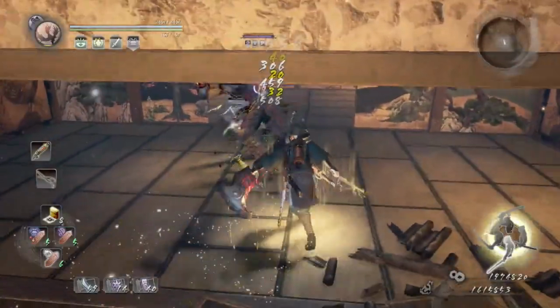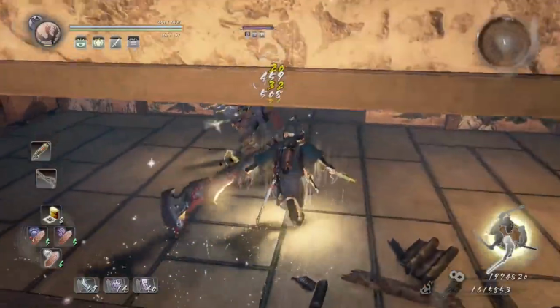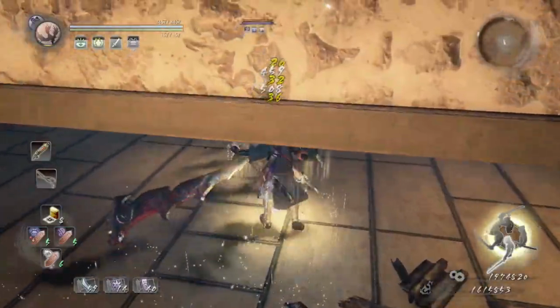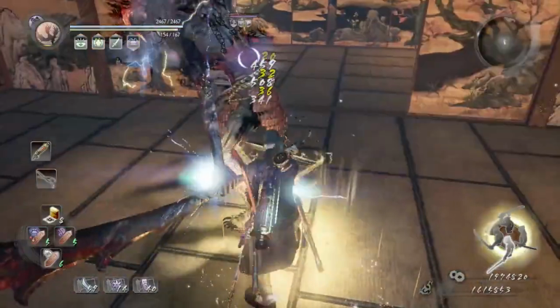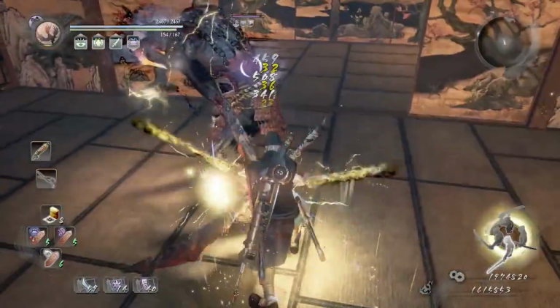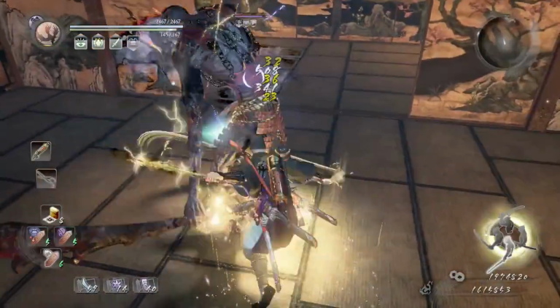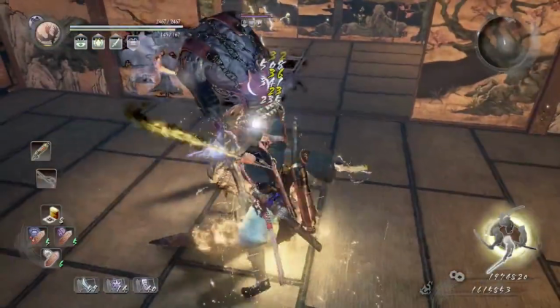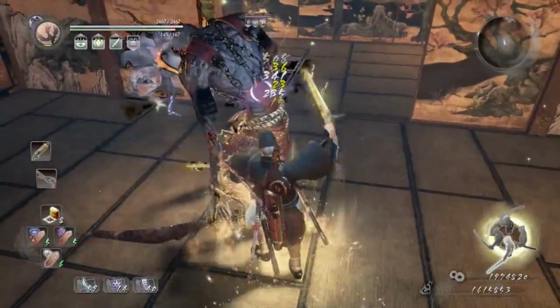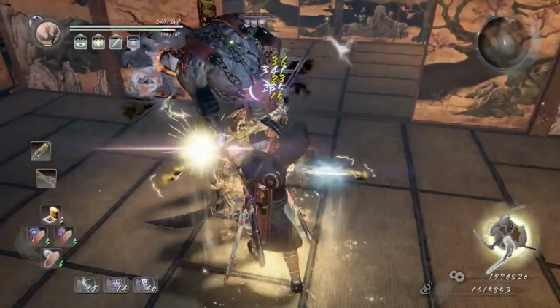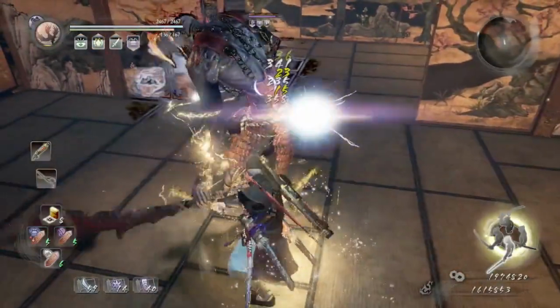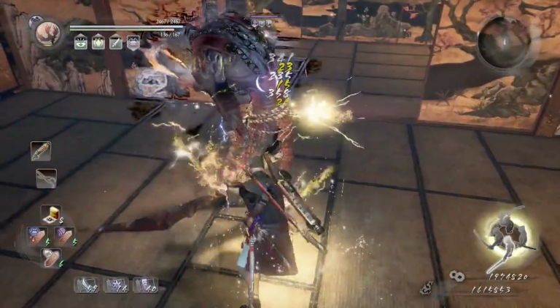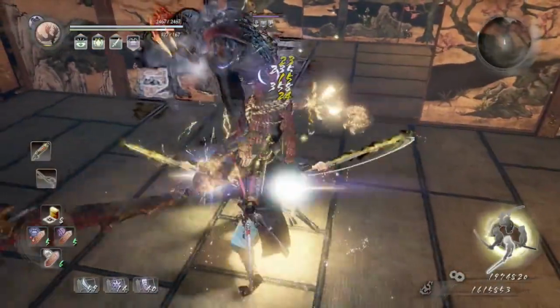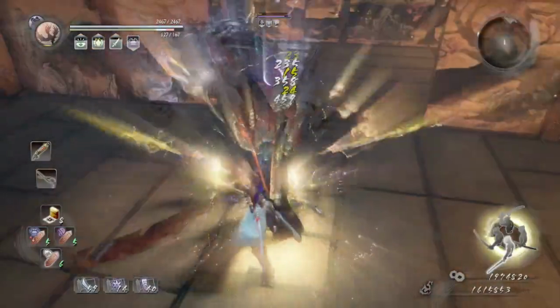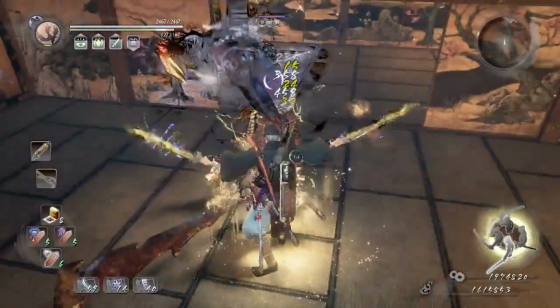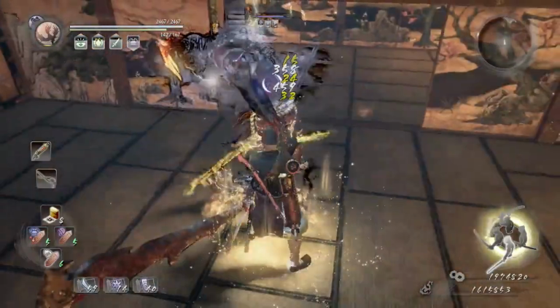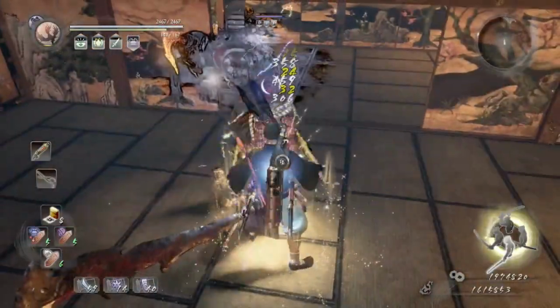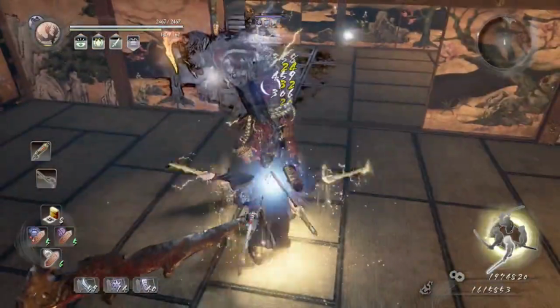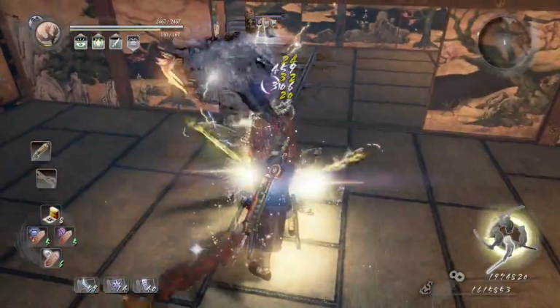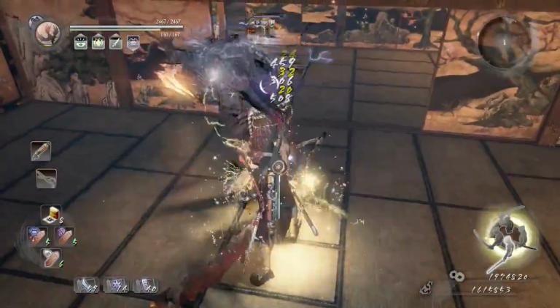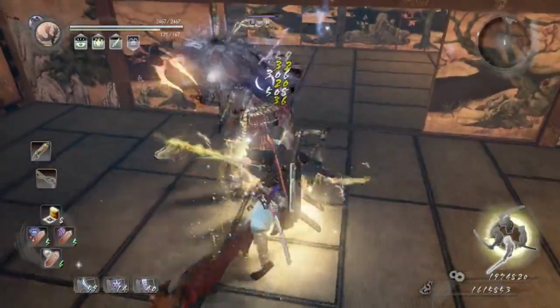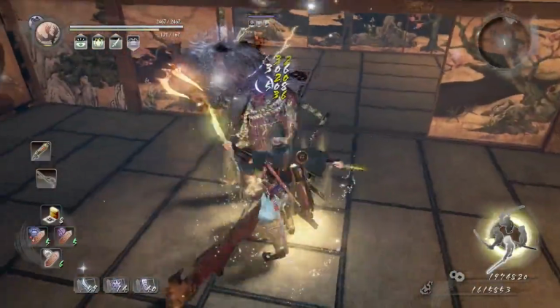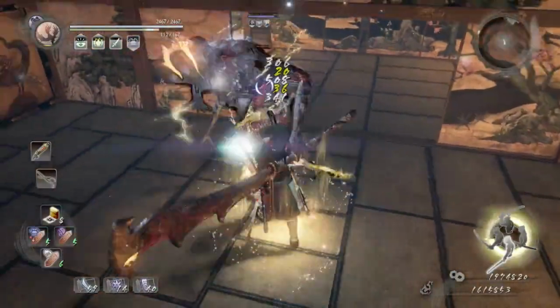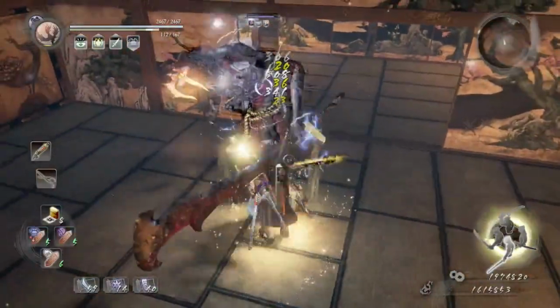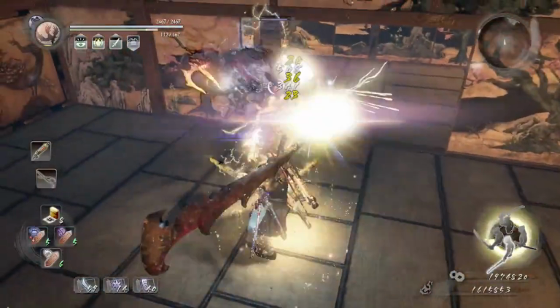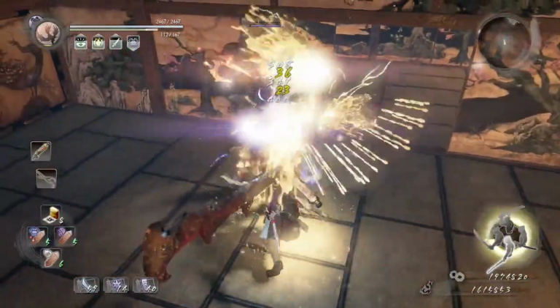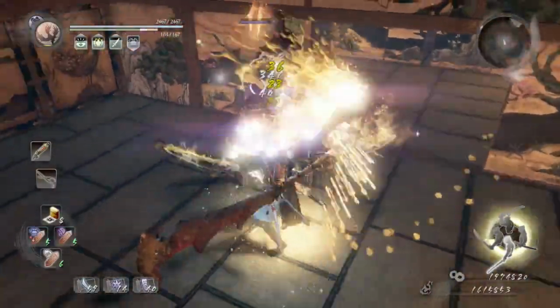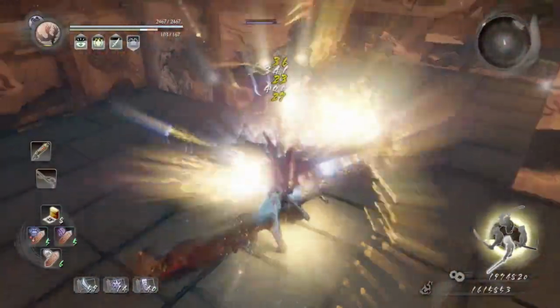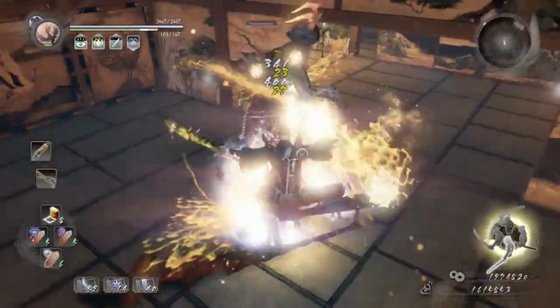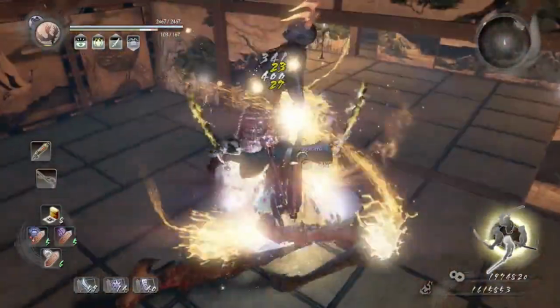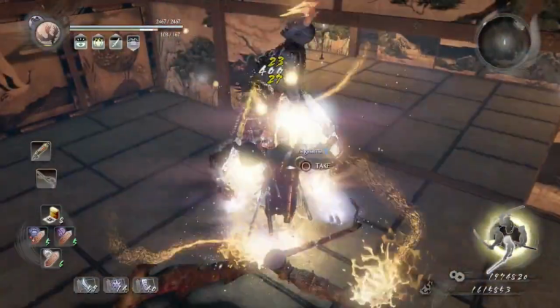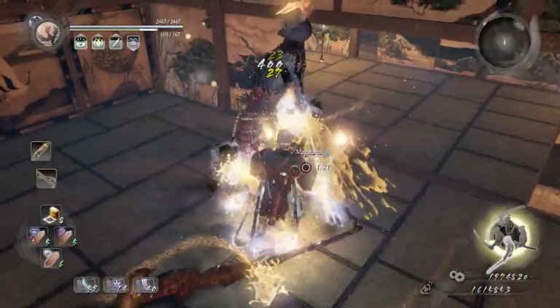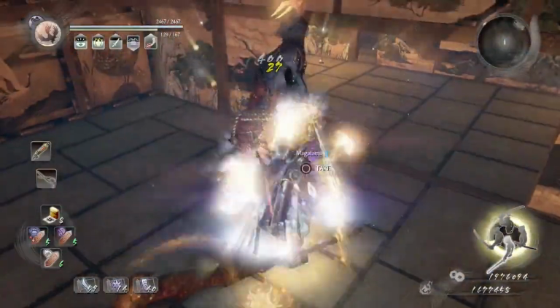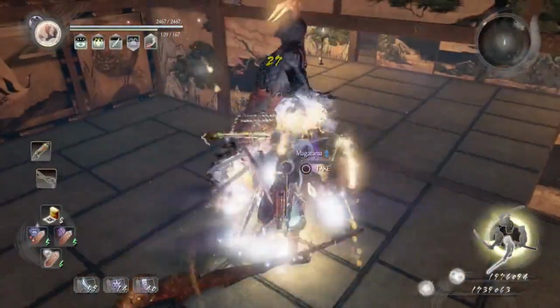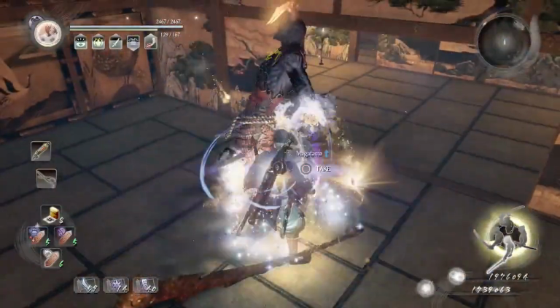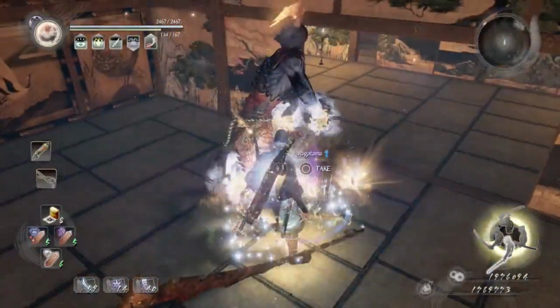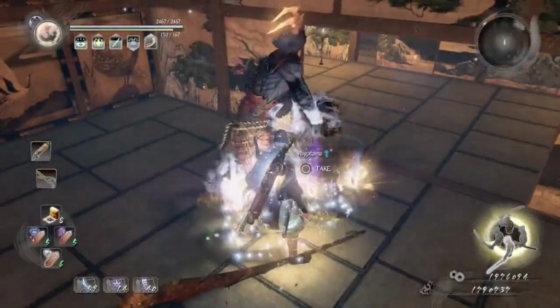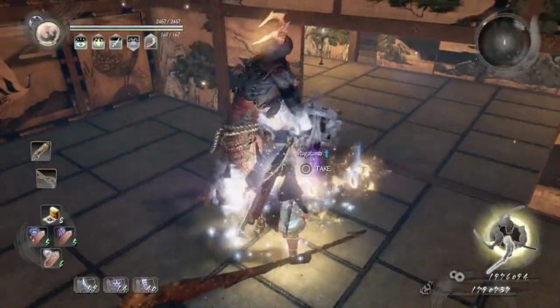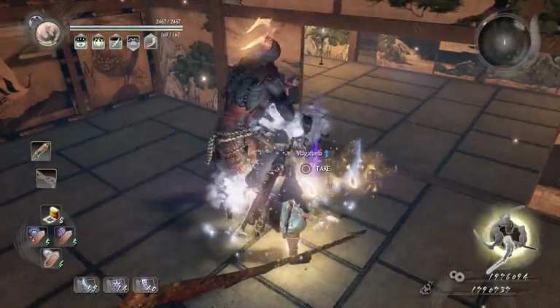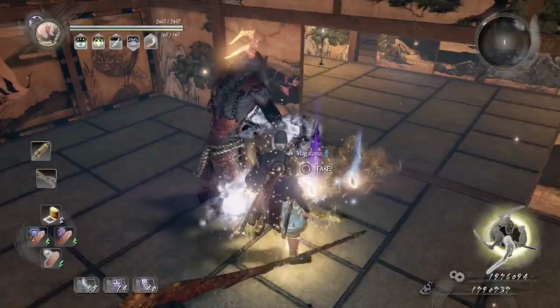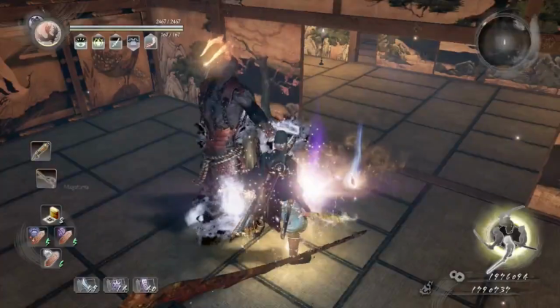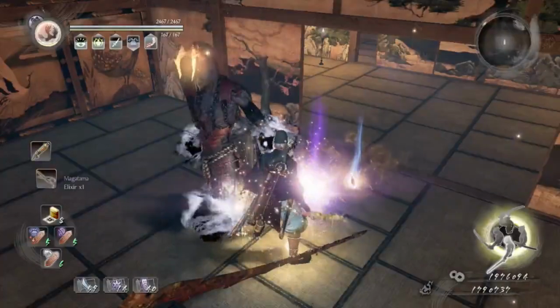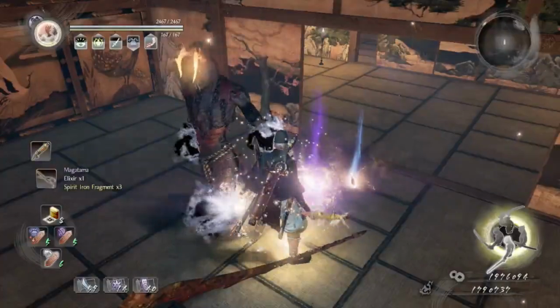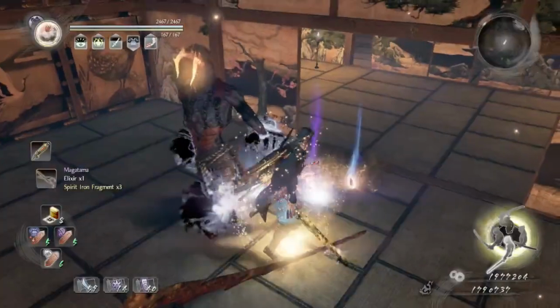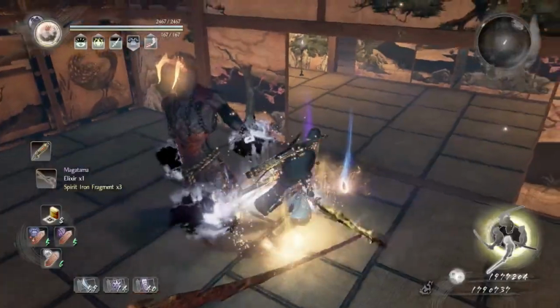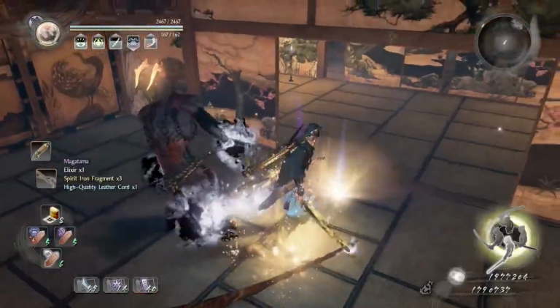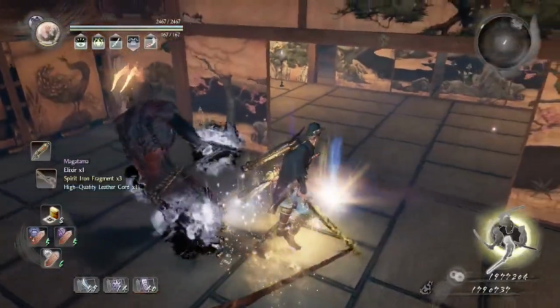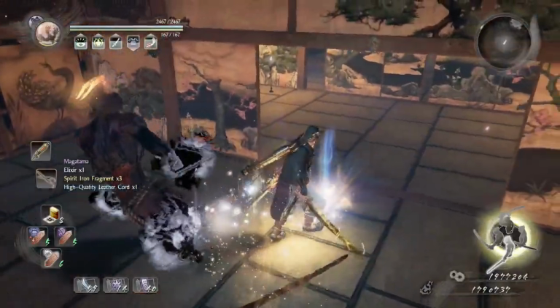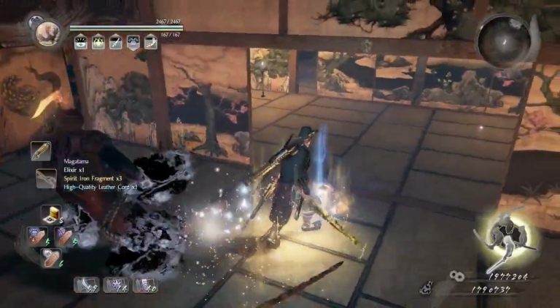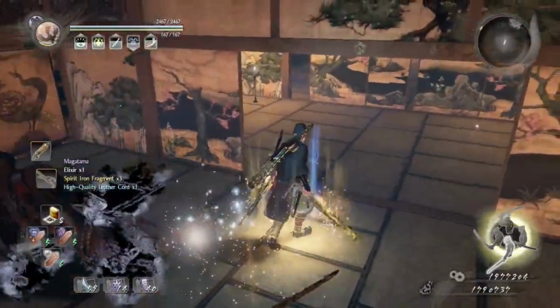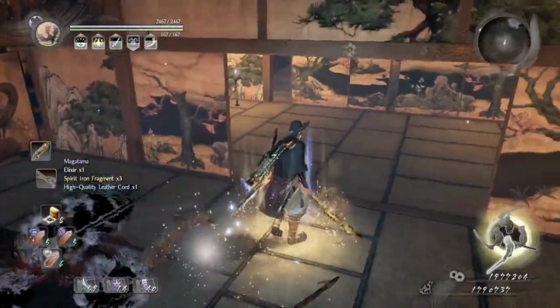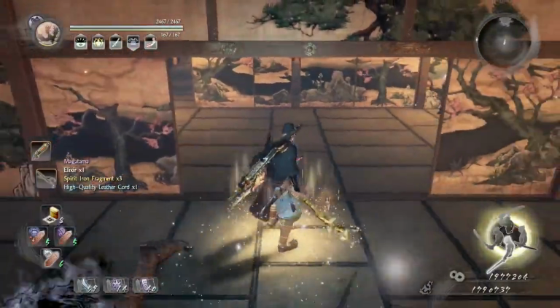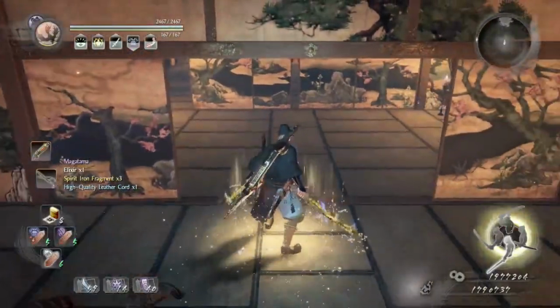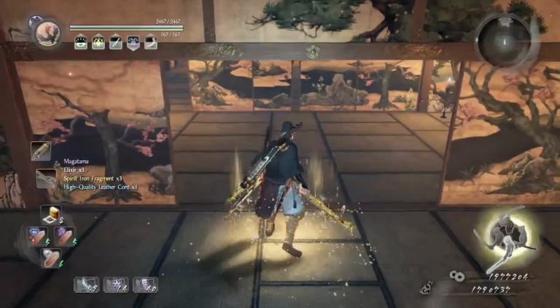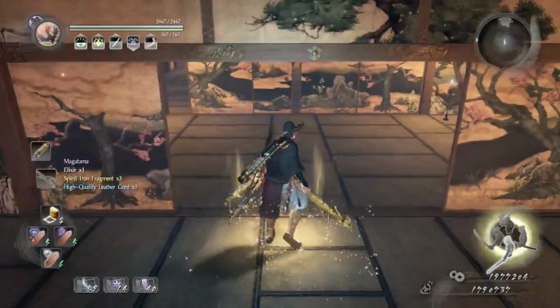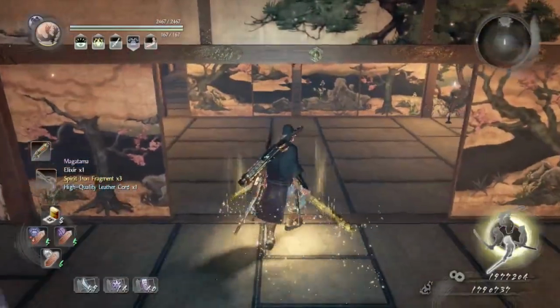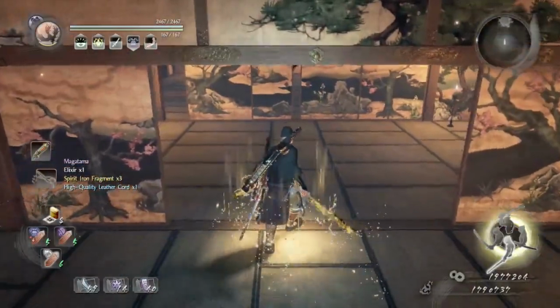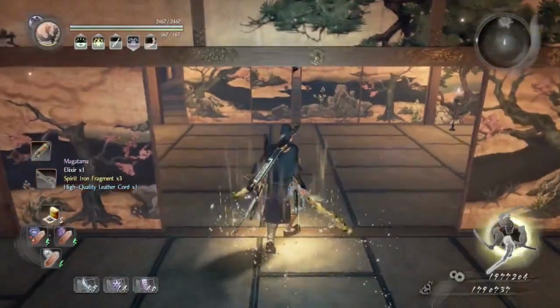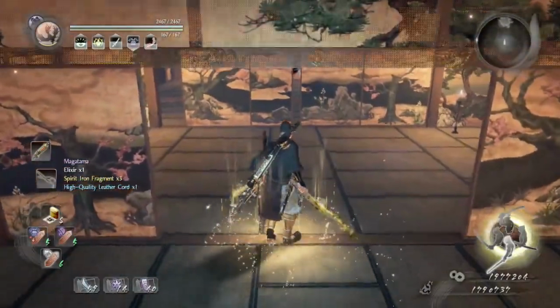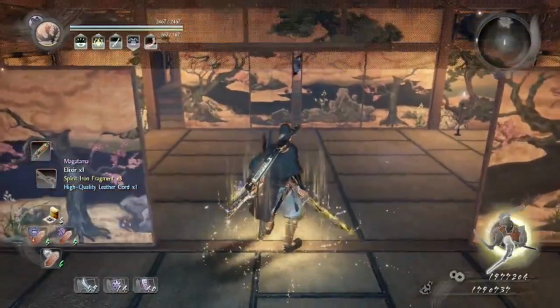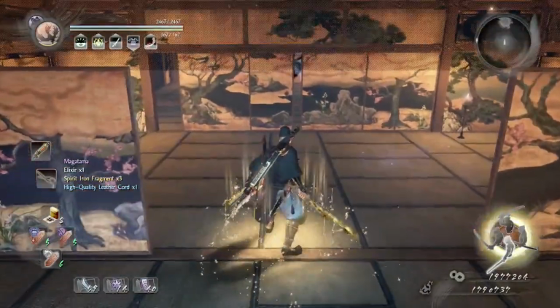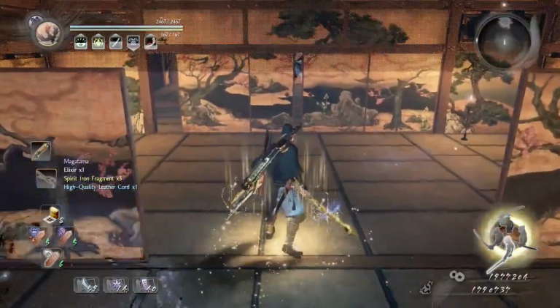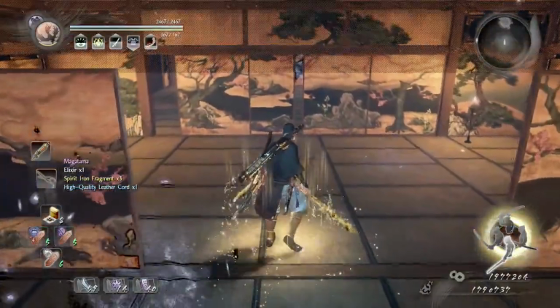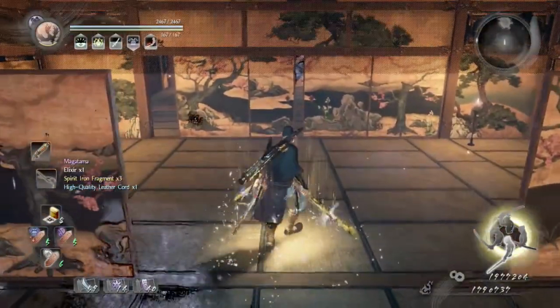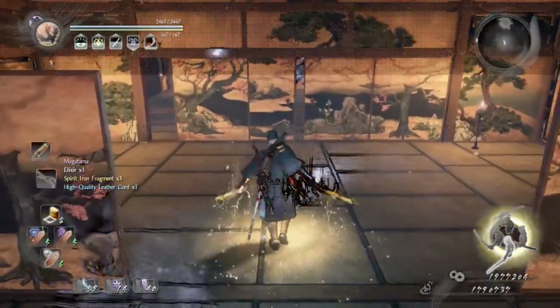He's going to pull off a wide-range attack, so just dodge for that opportunity and then keep punishing him.